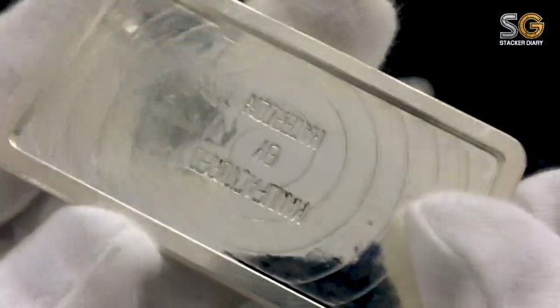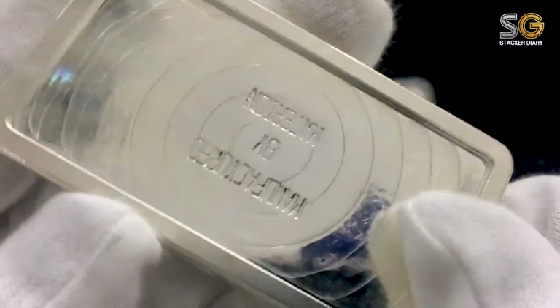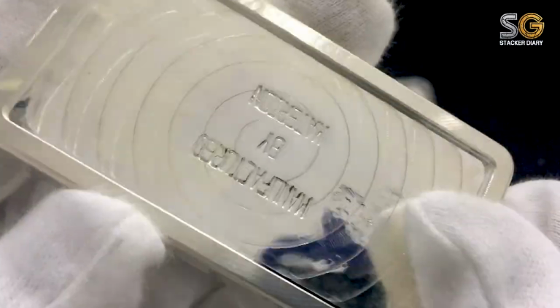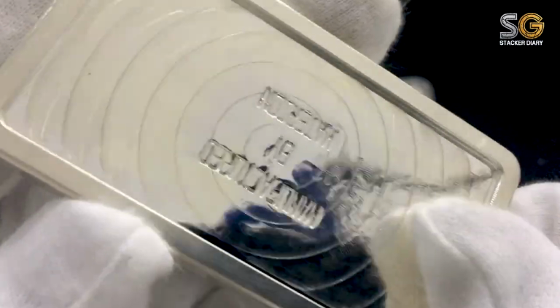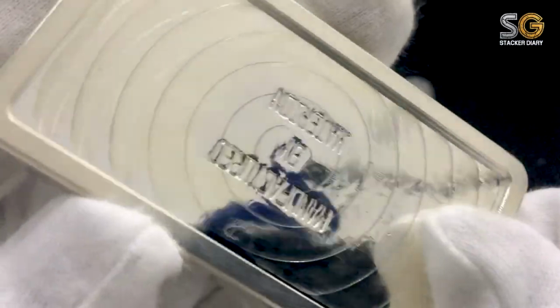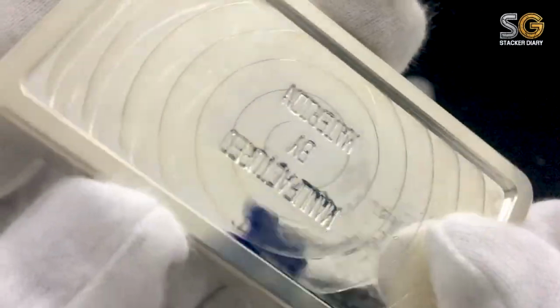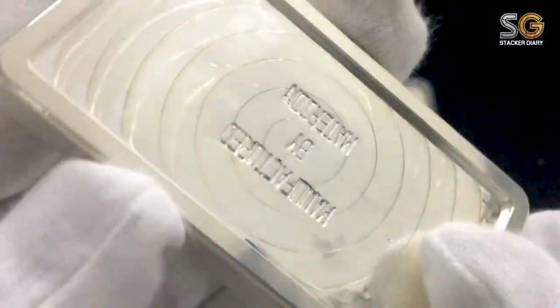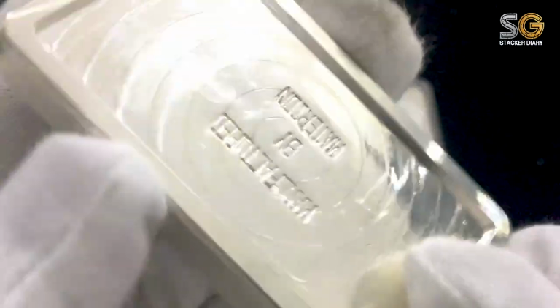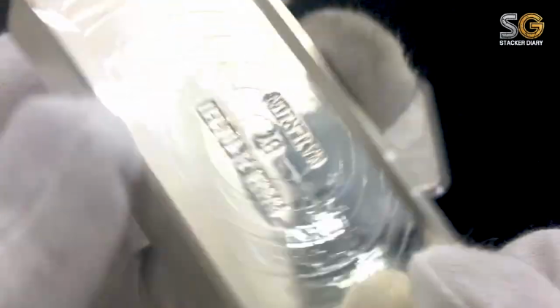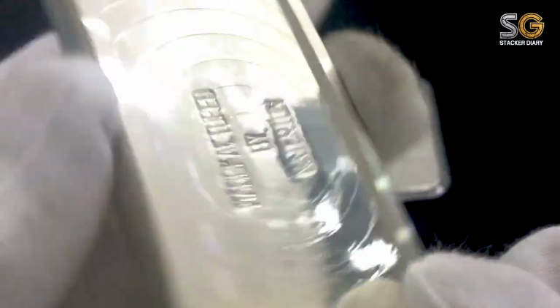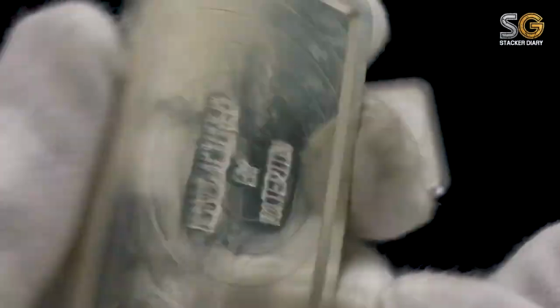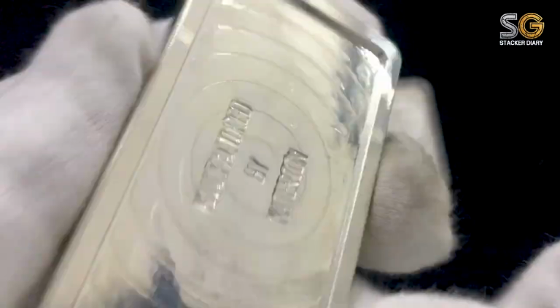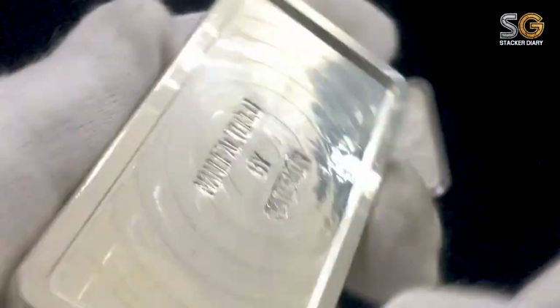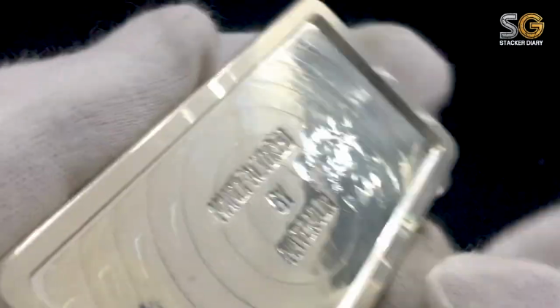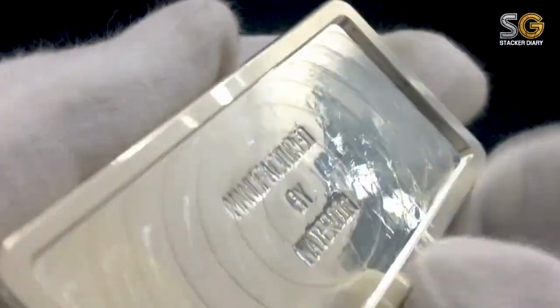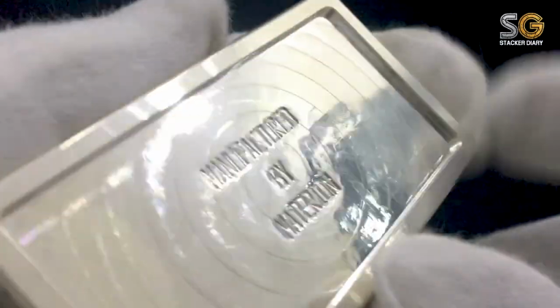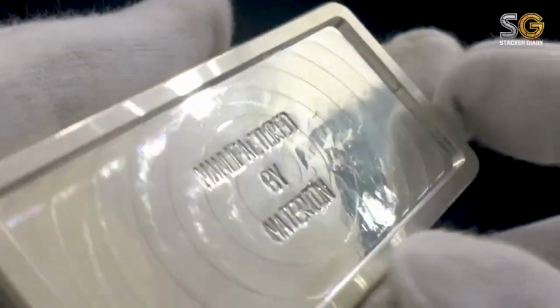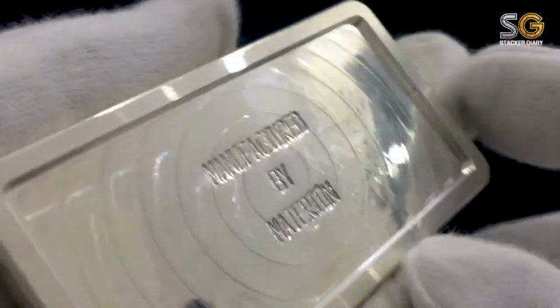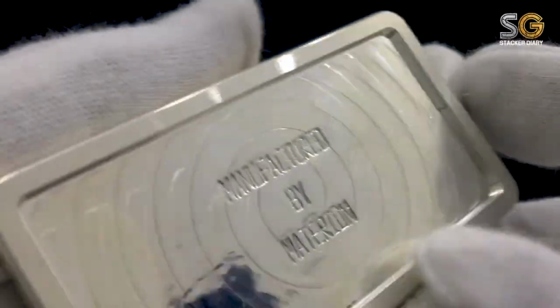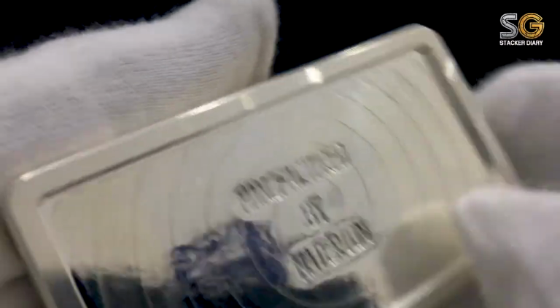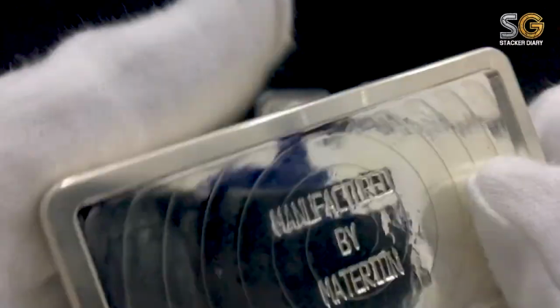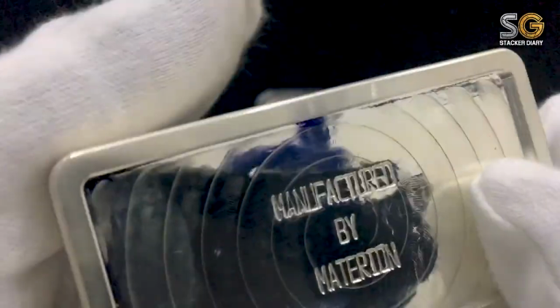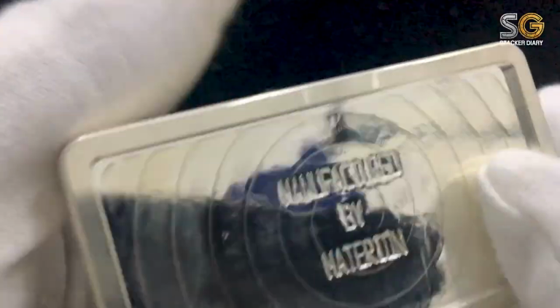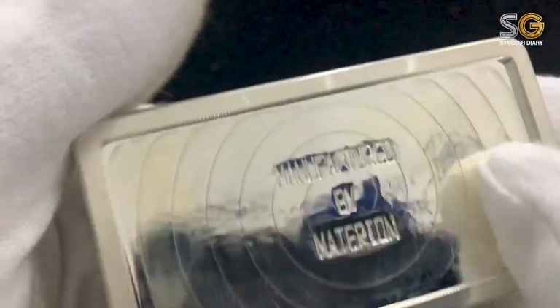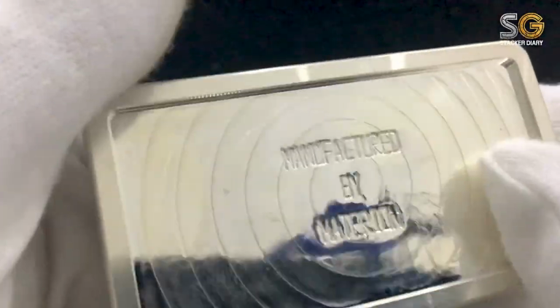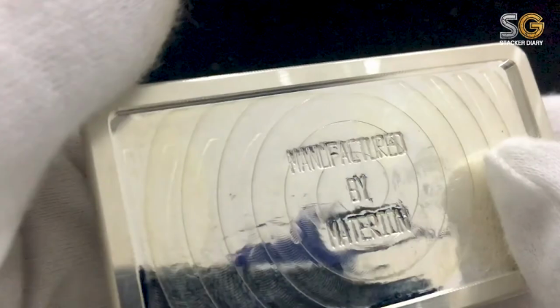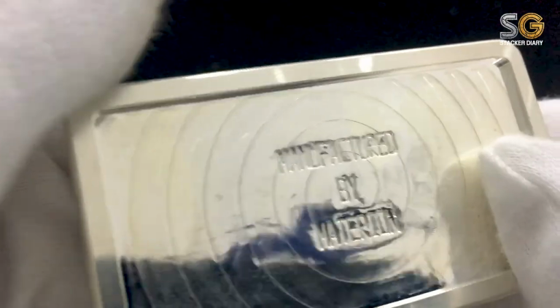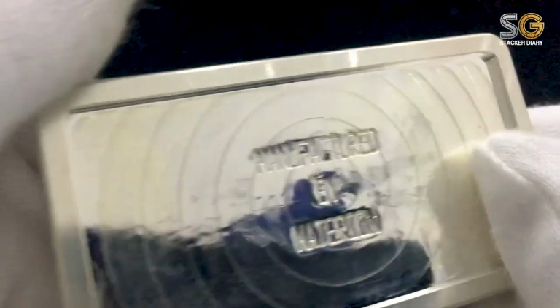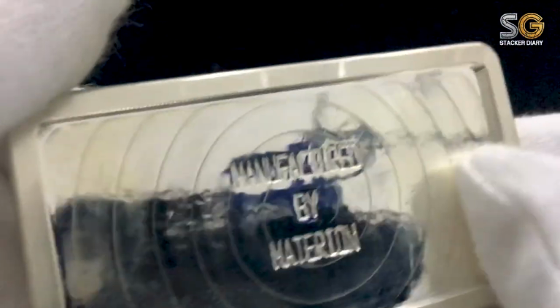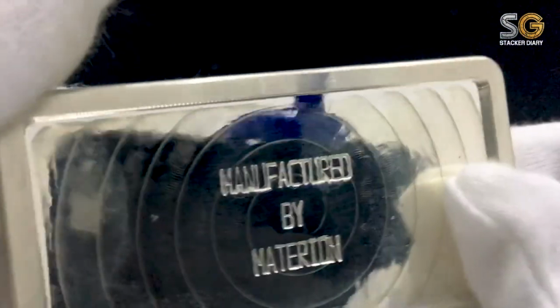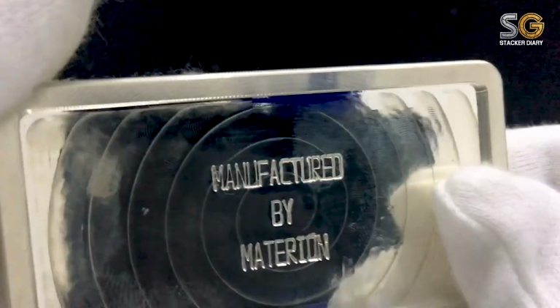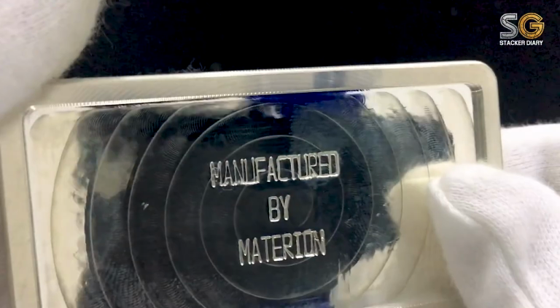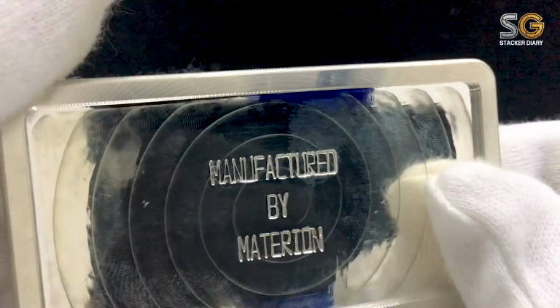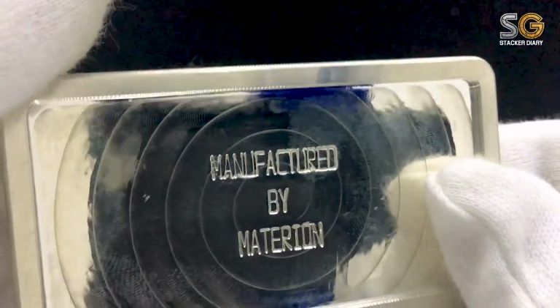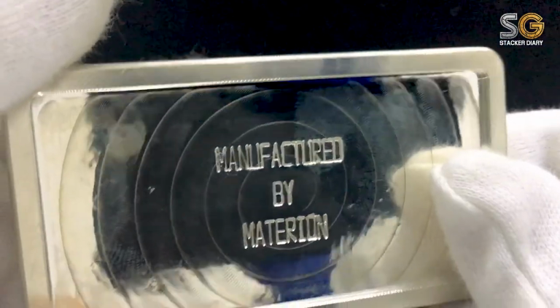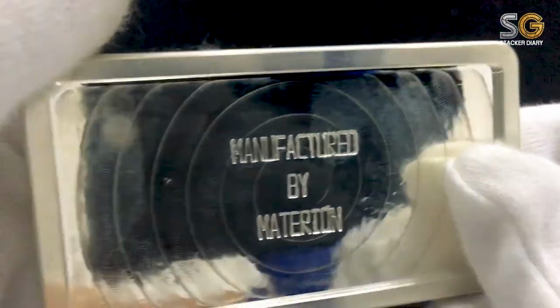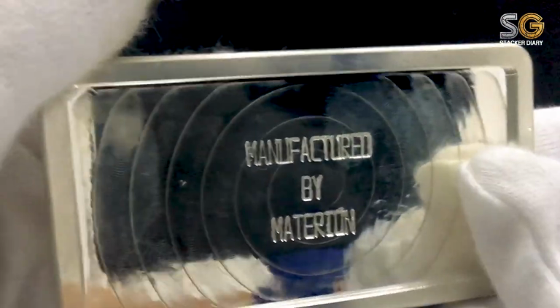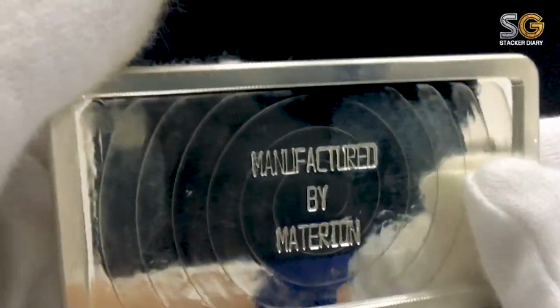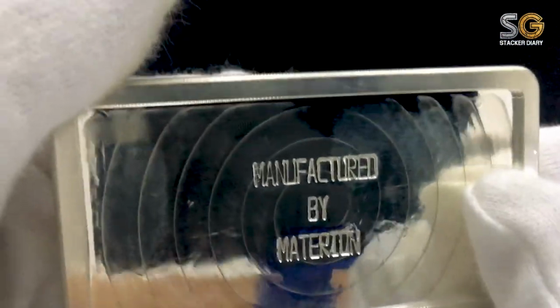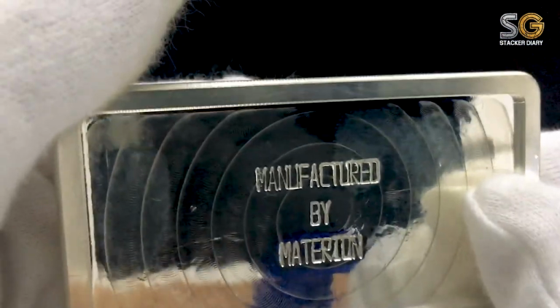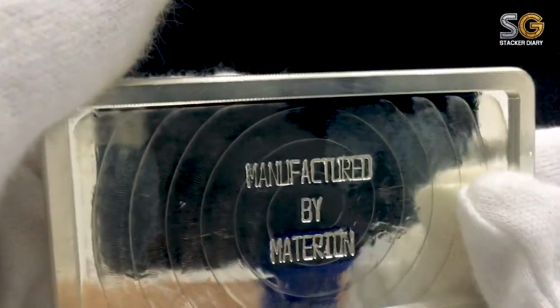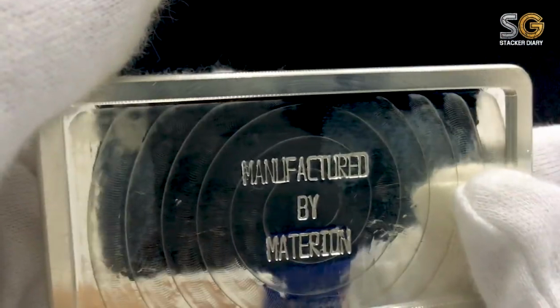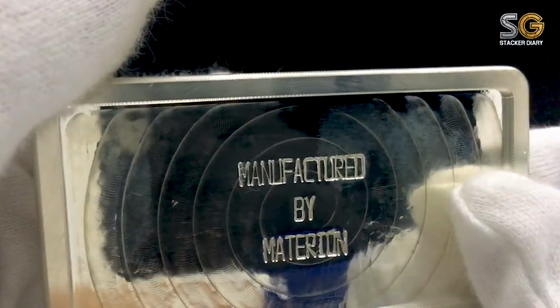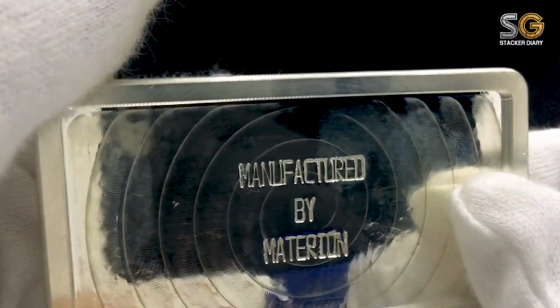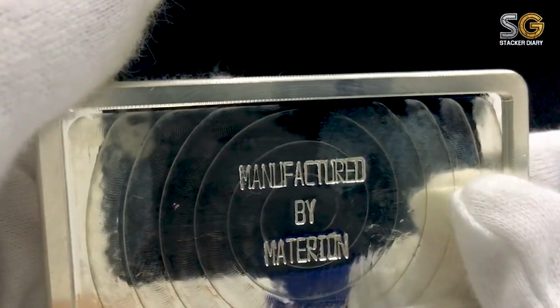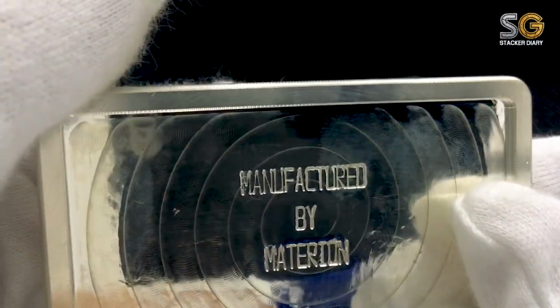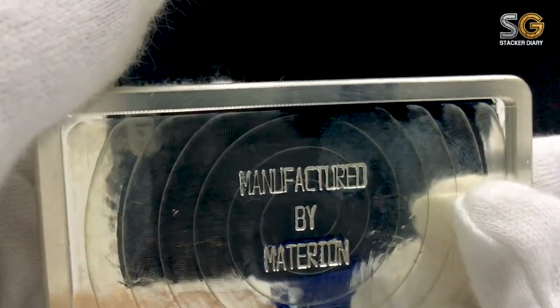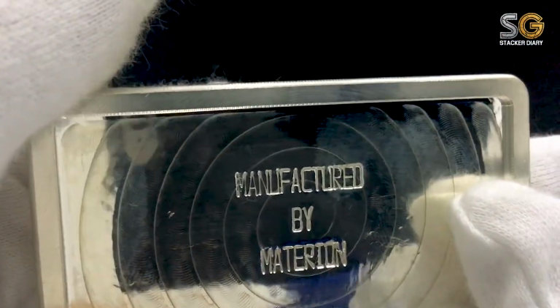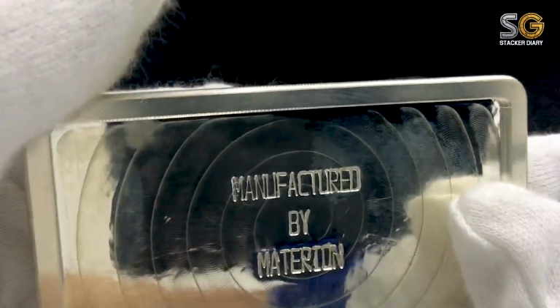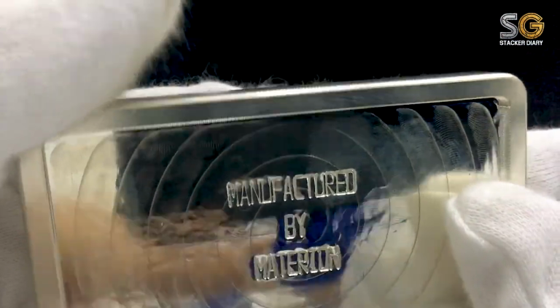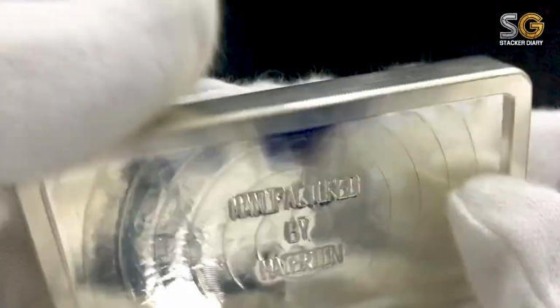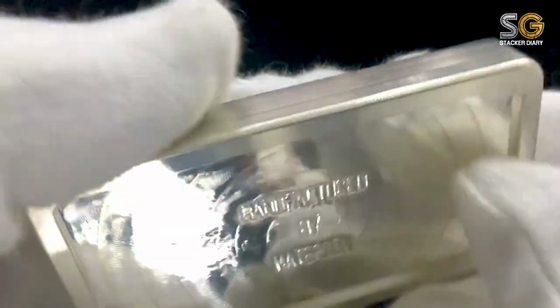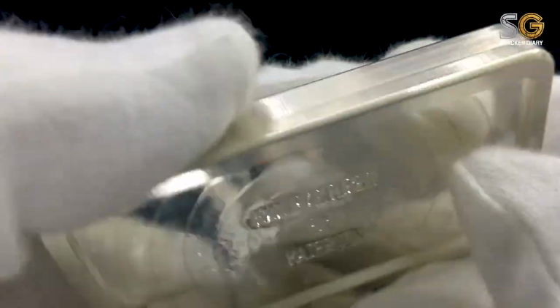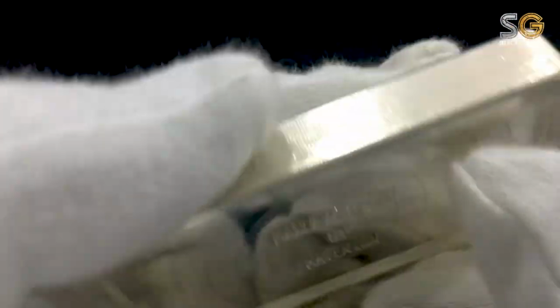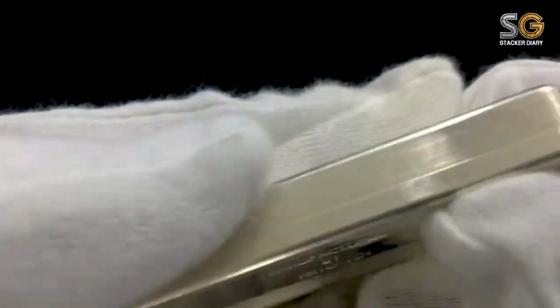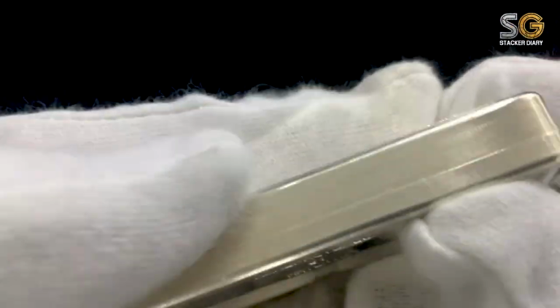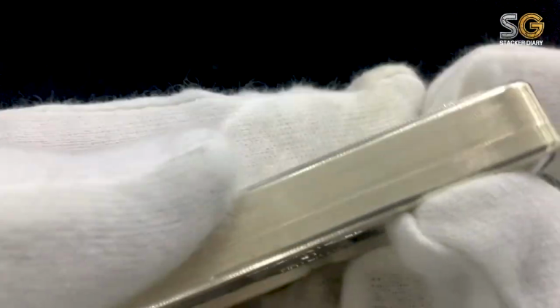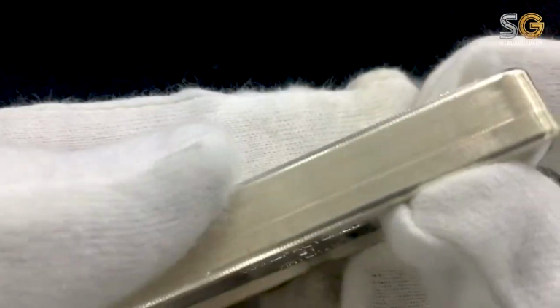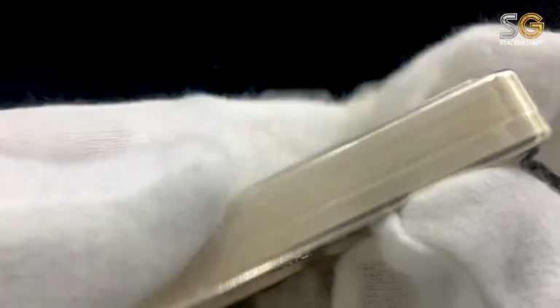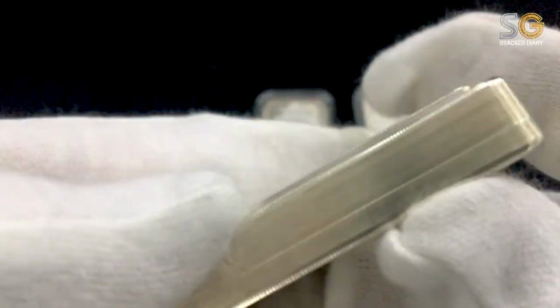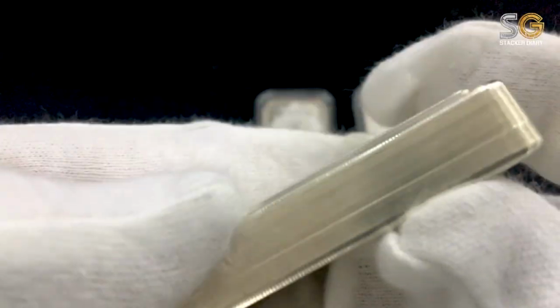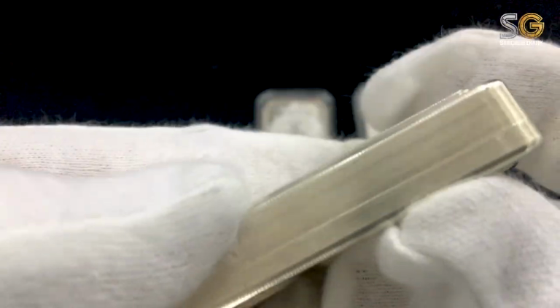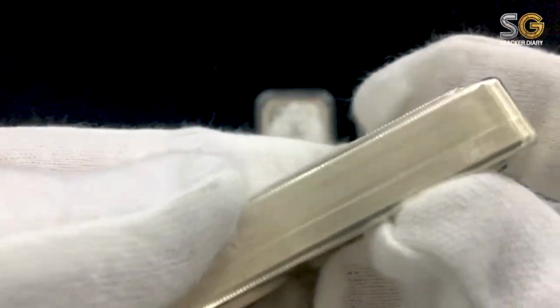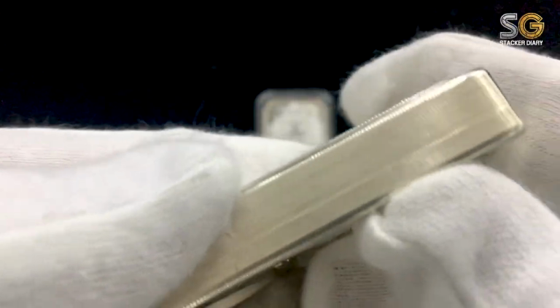I think I will buy the new version next time. For the new version, you can find a serial number behind the bar, but not this one.